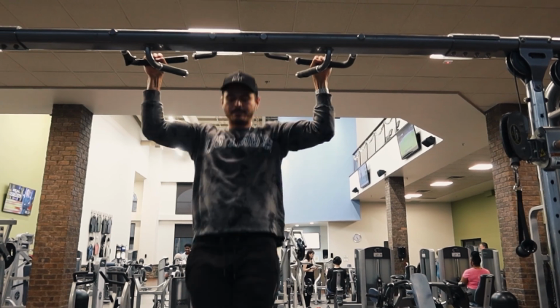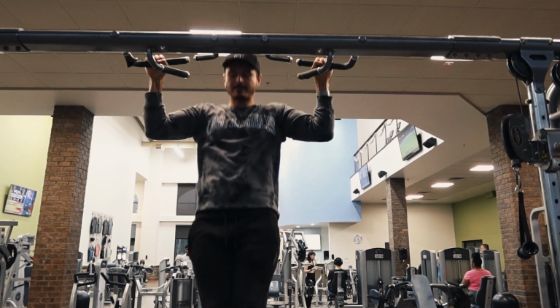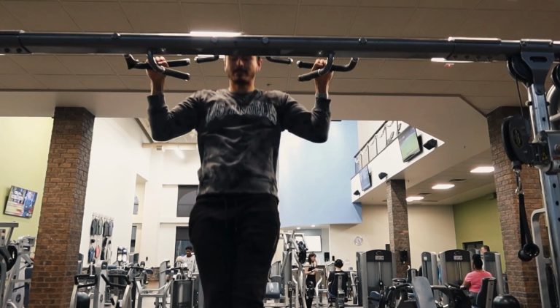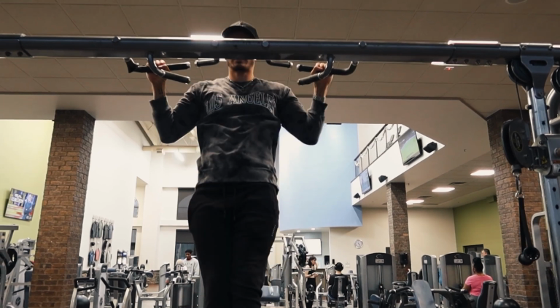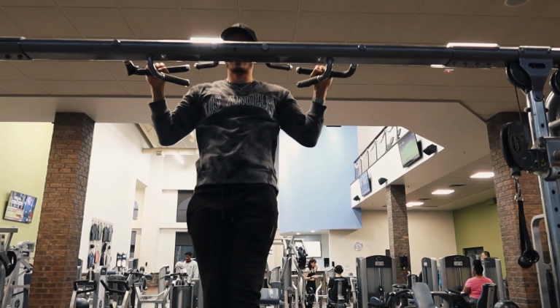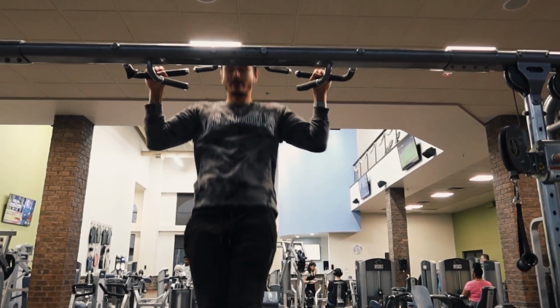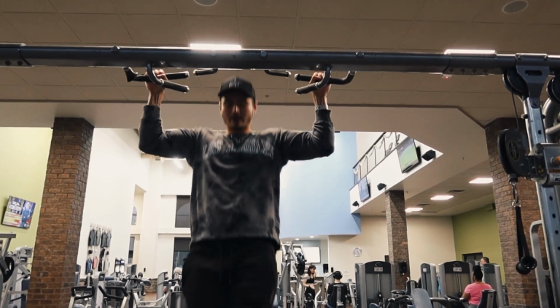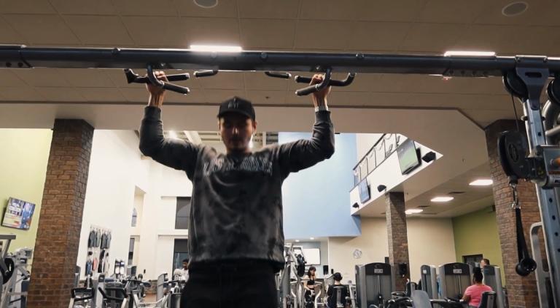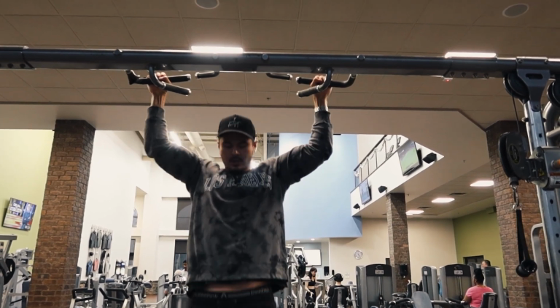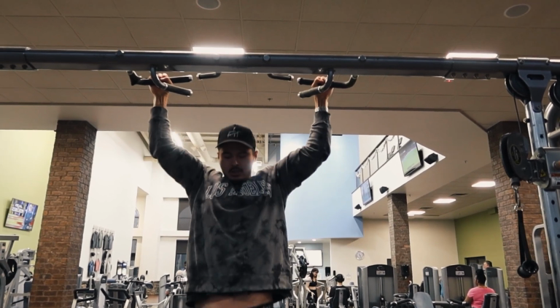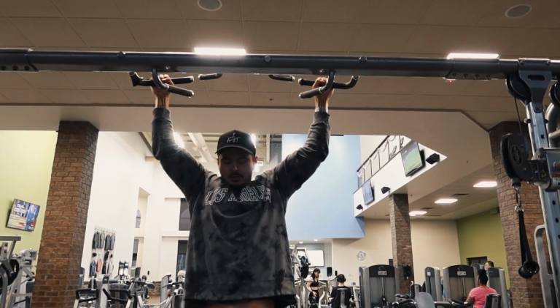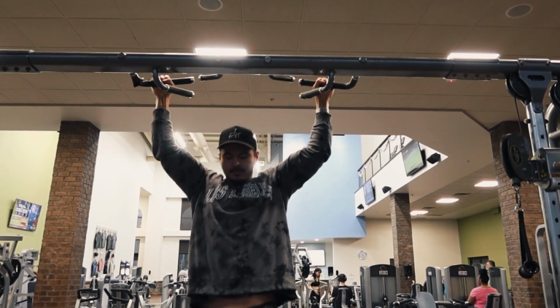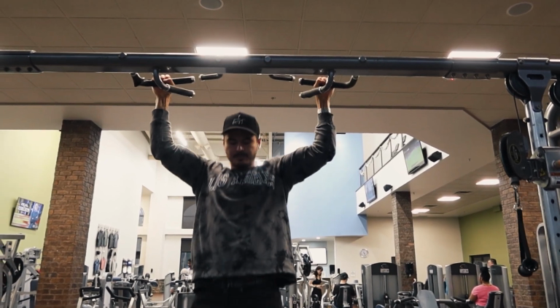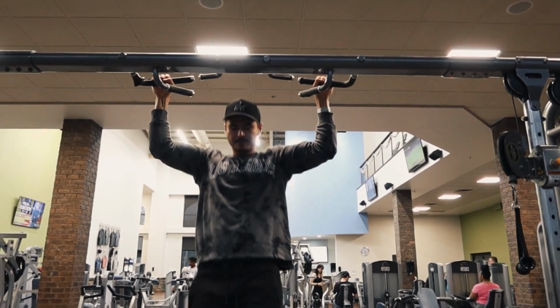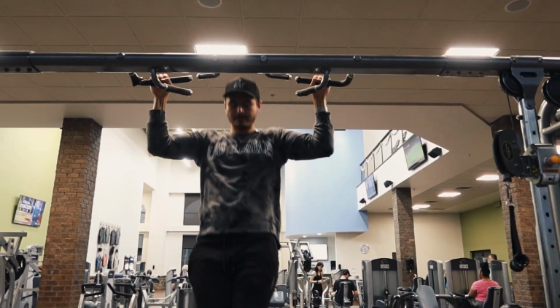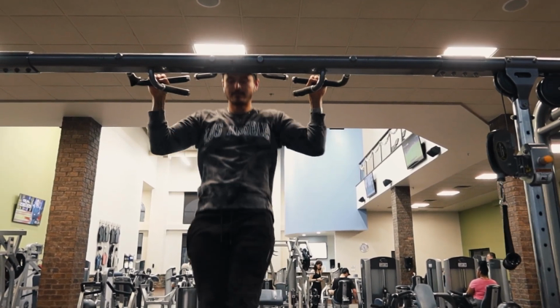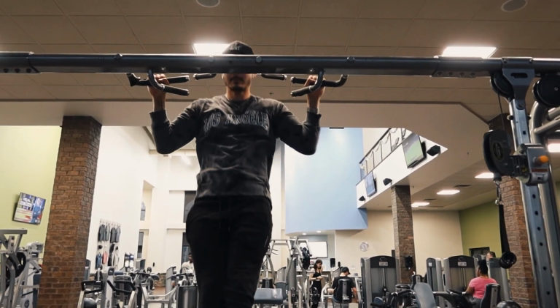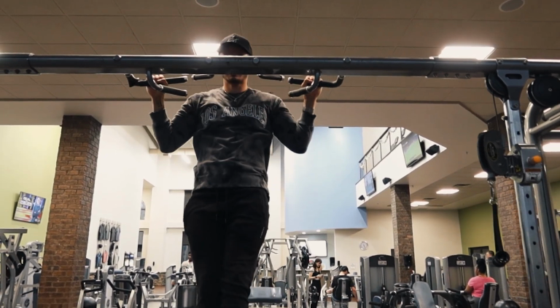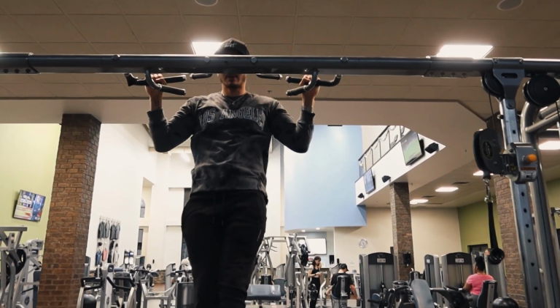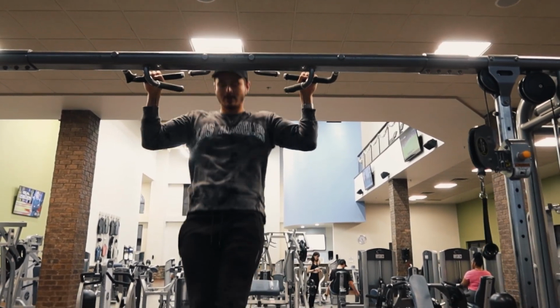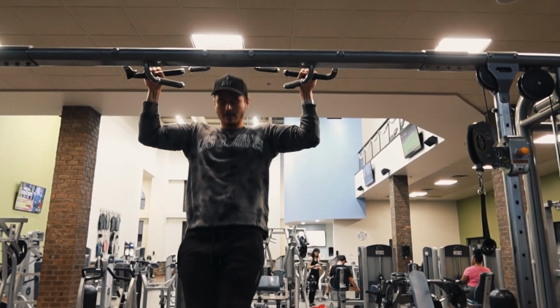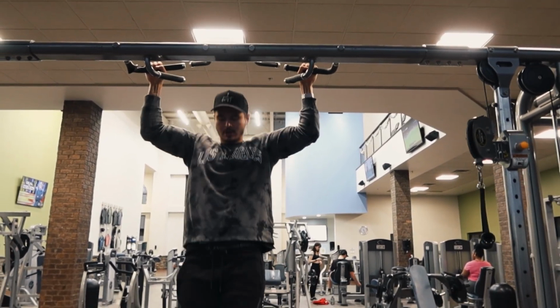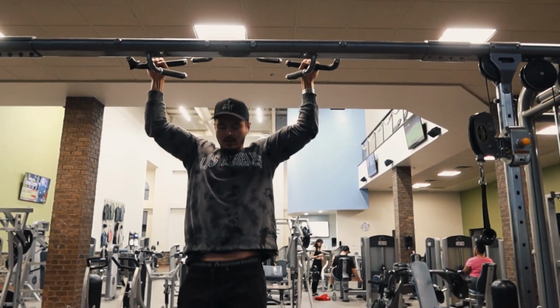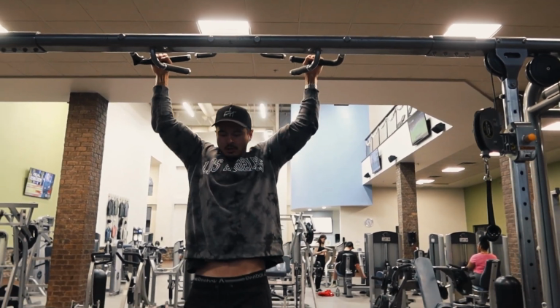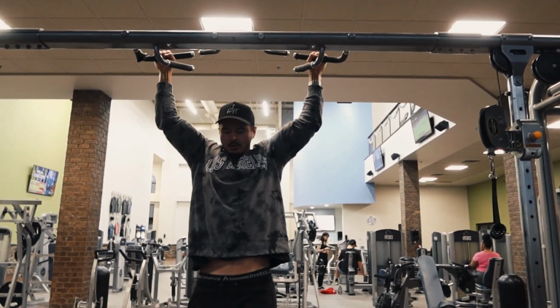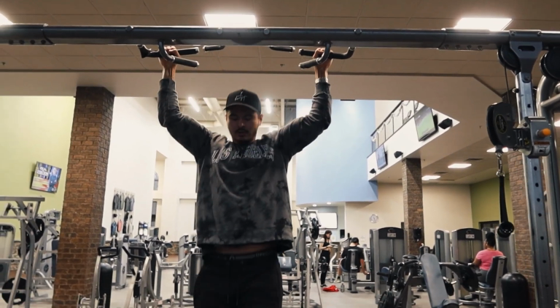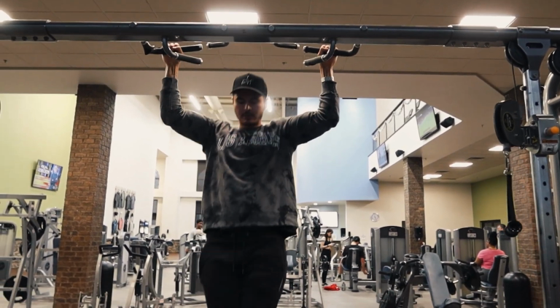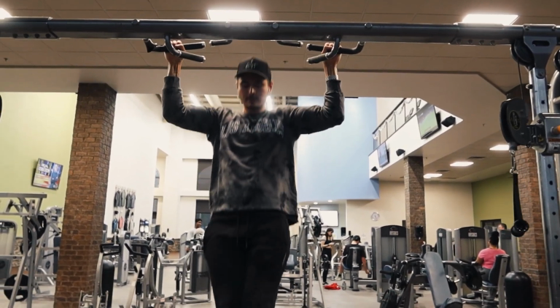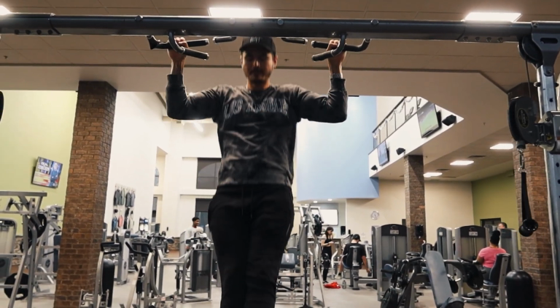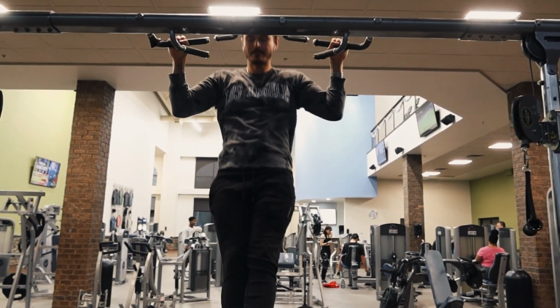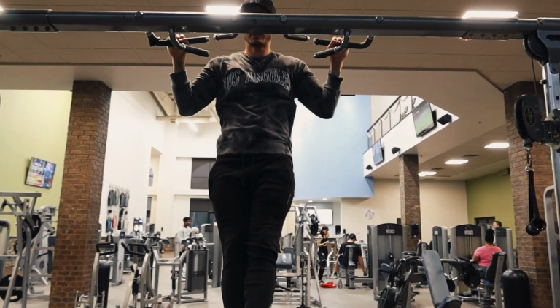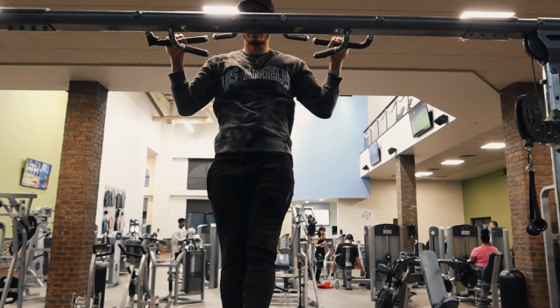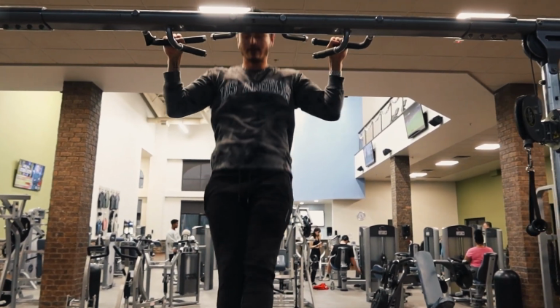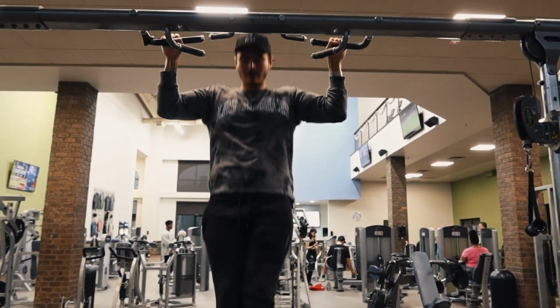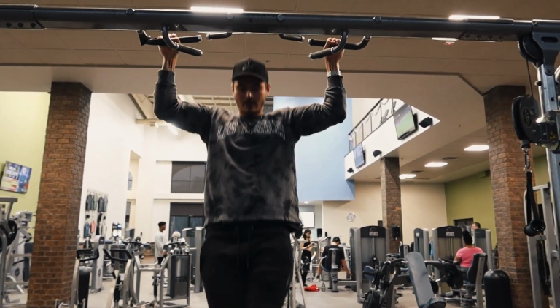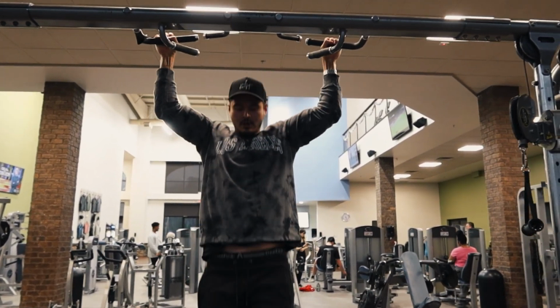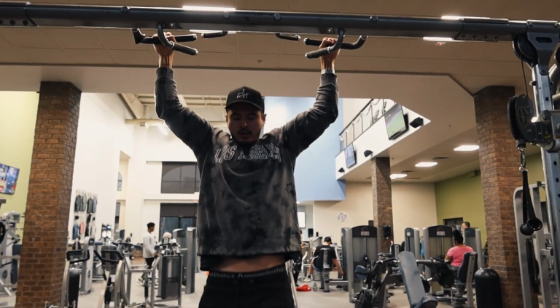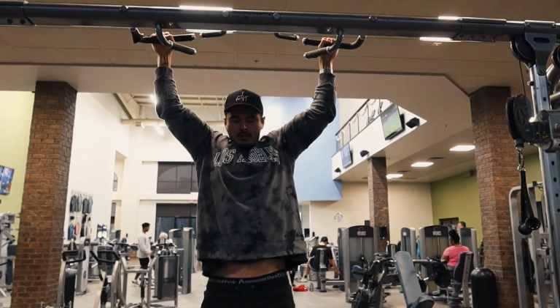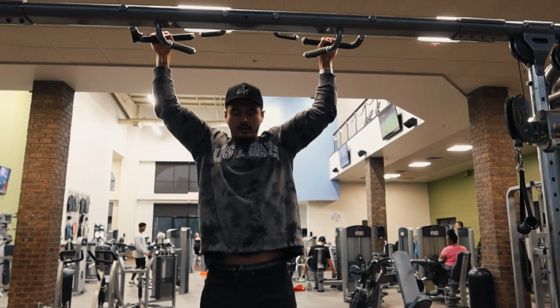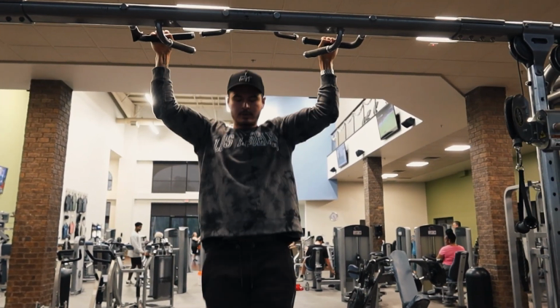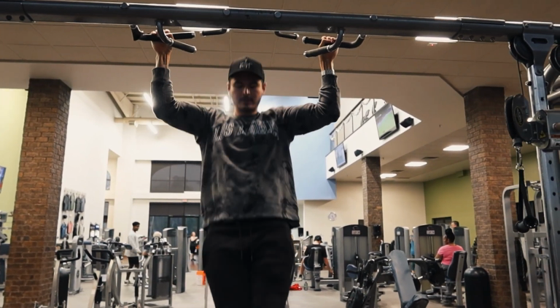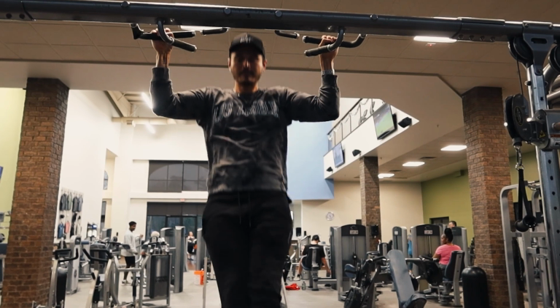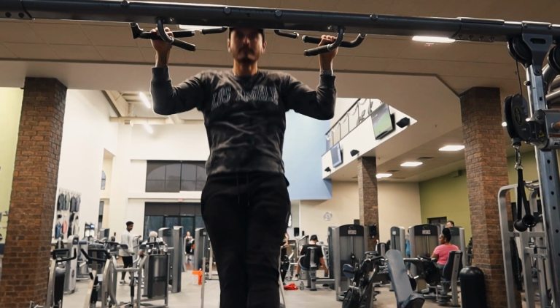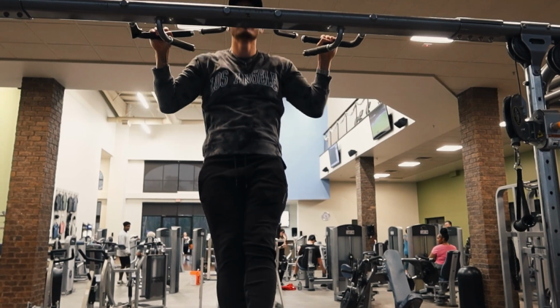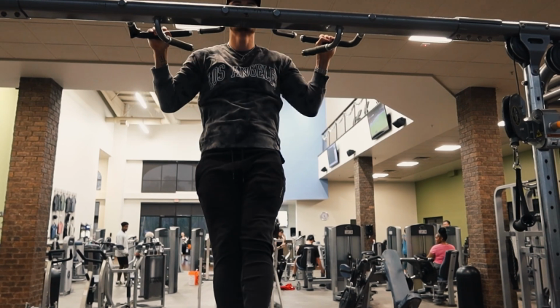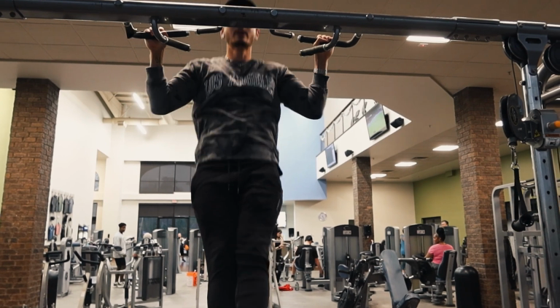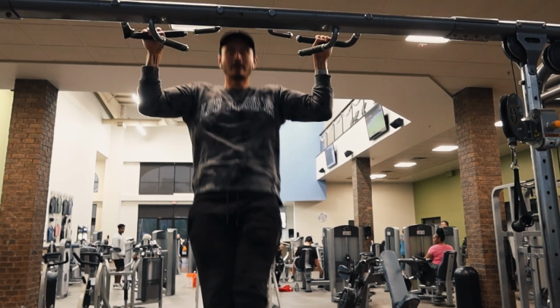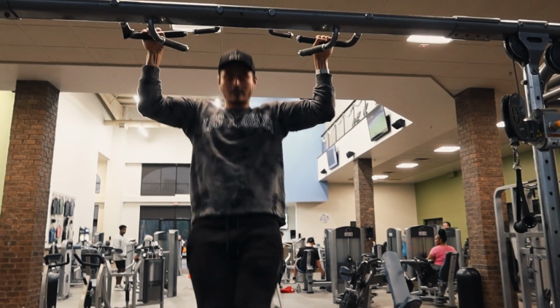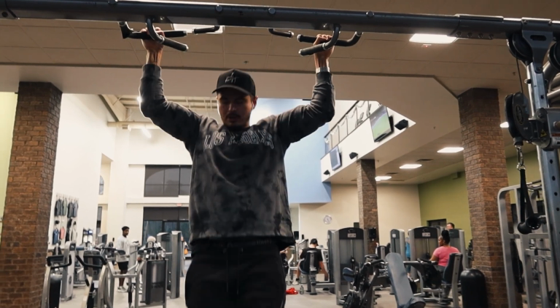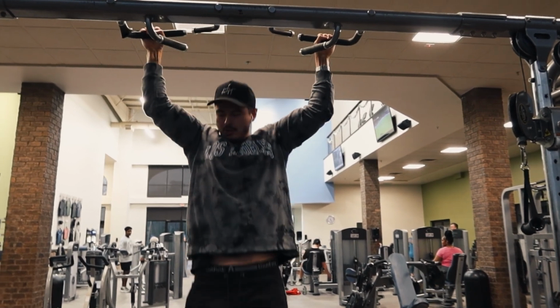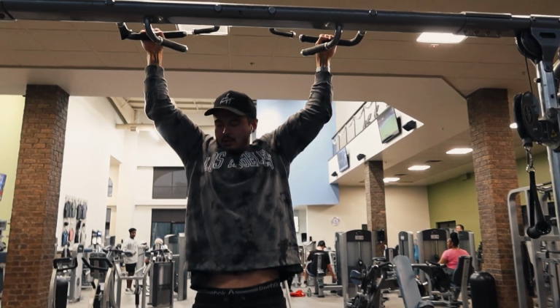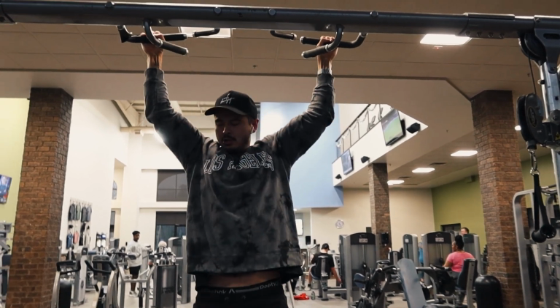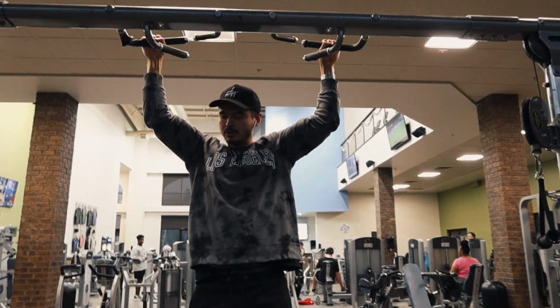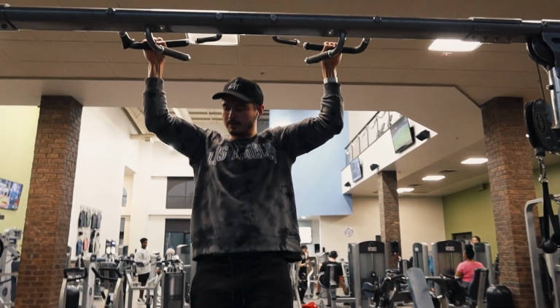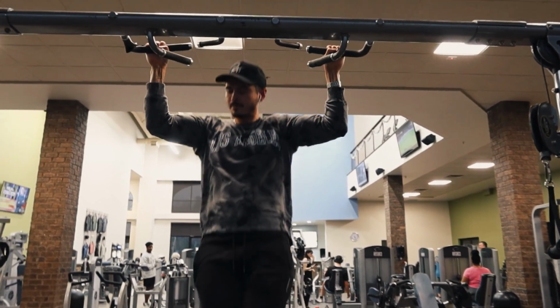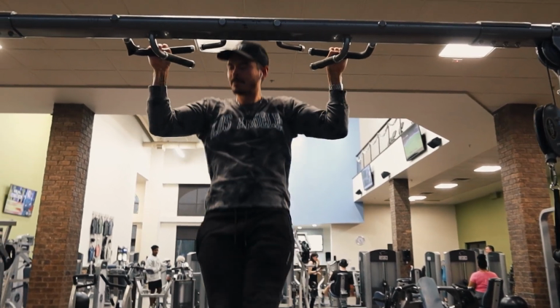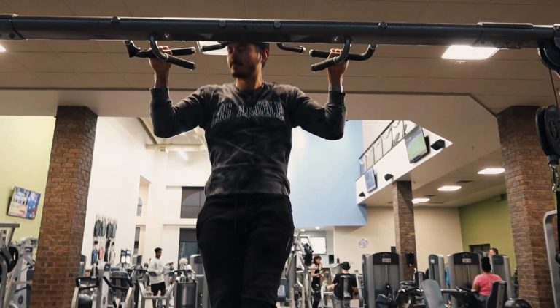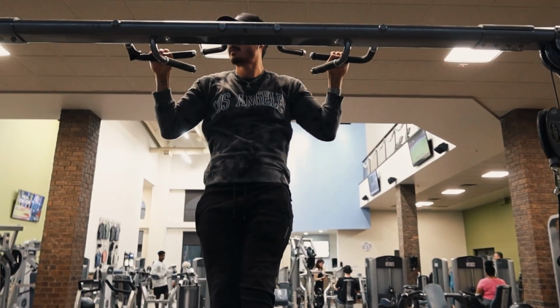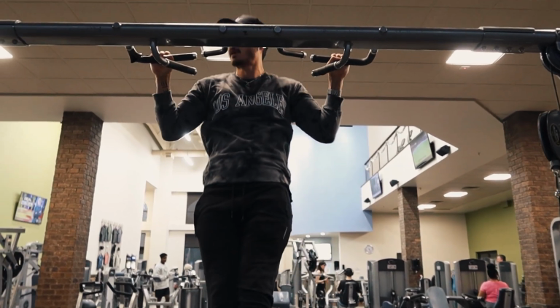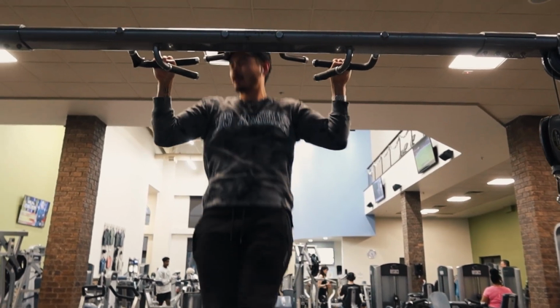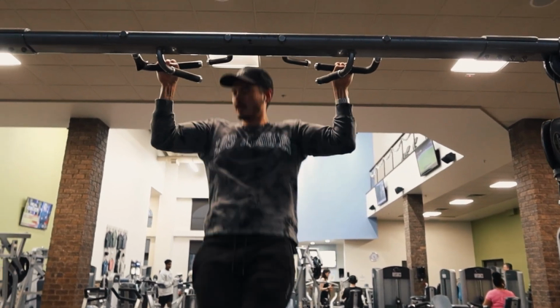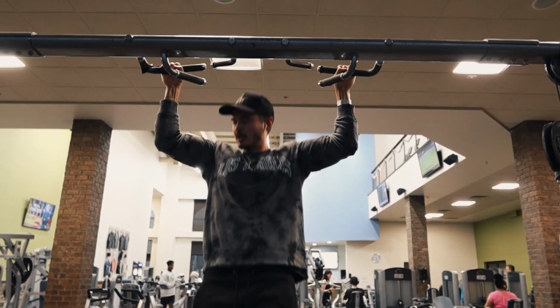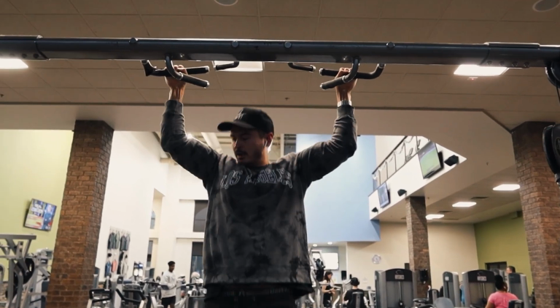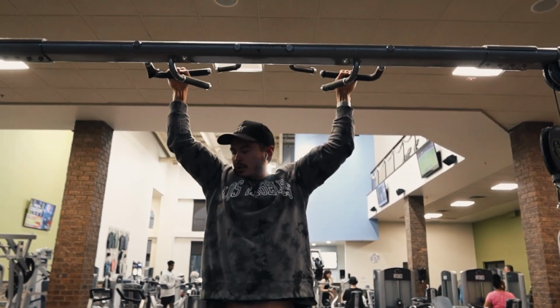Watching back, it doesn't really look like I went low enough, but you know, I was feeling it, so those are good enough for me.